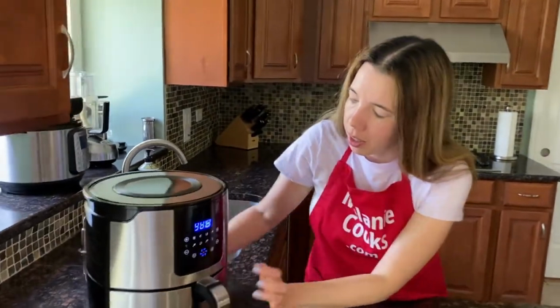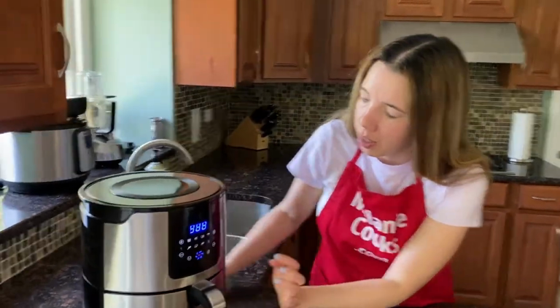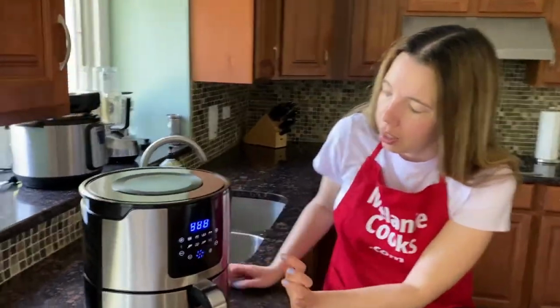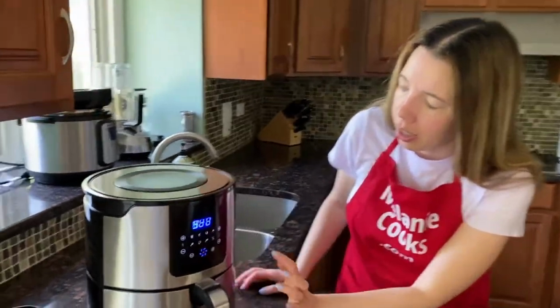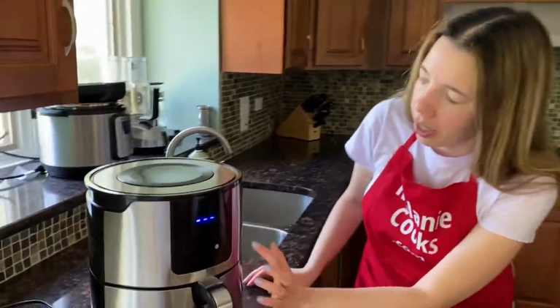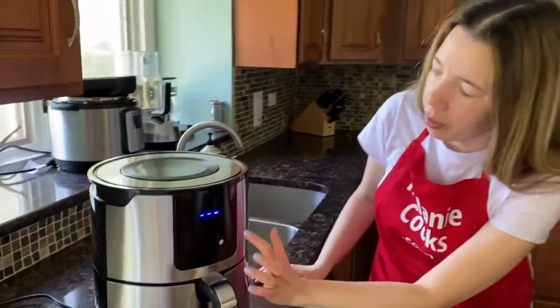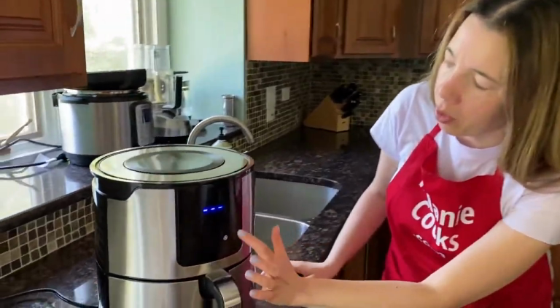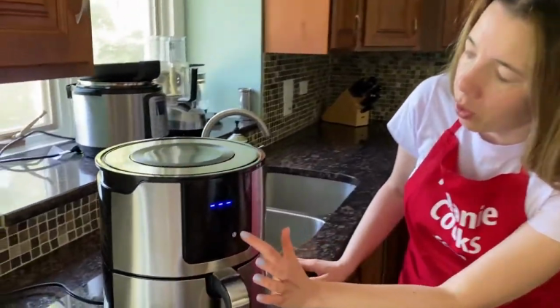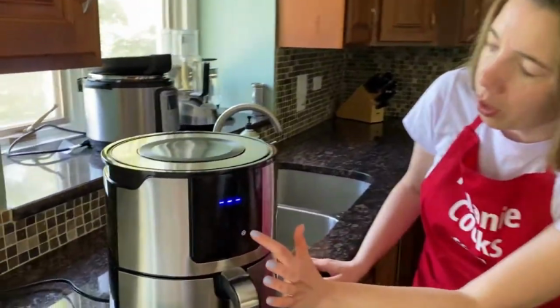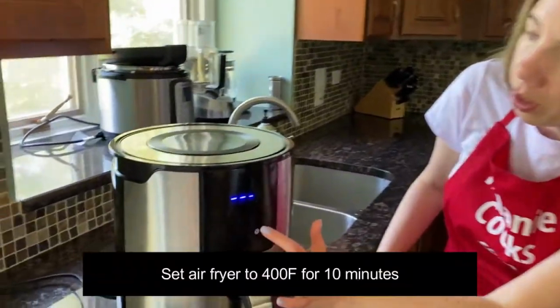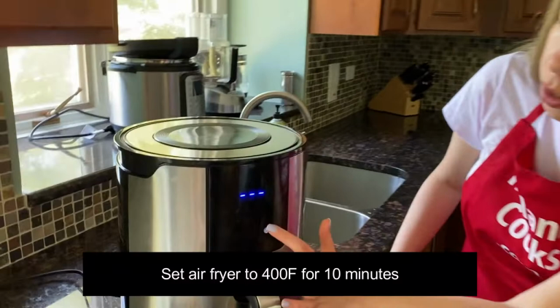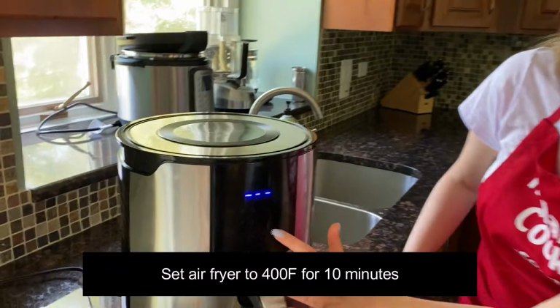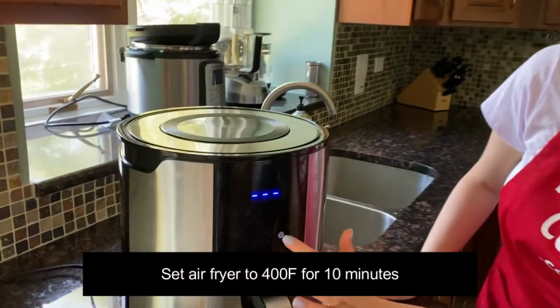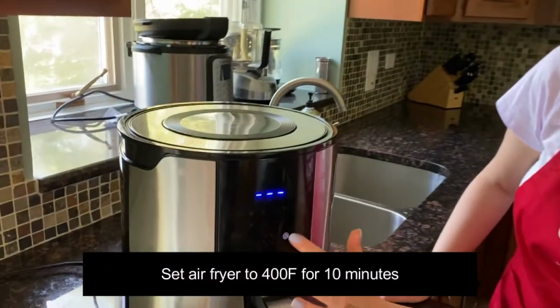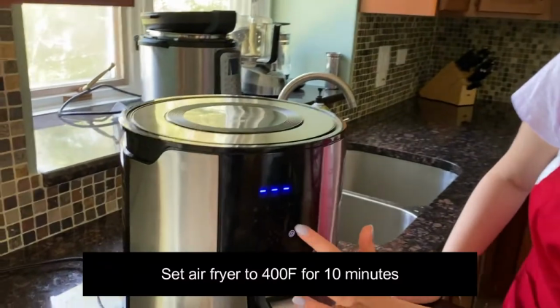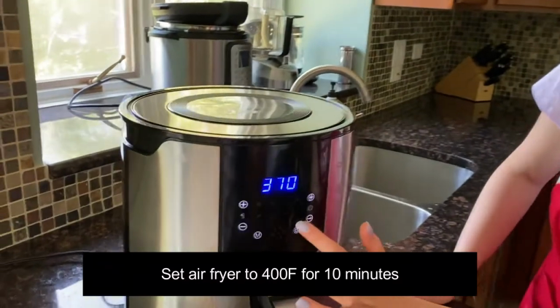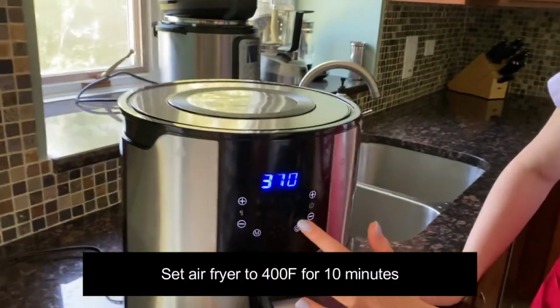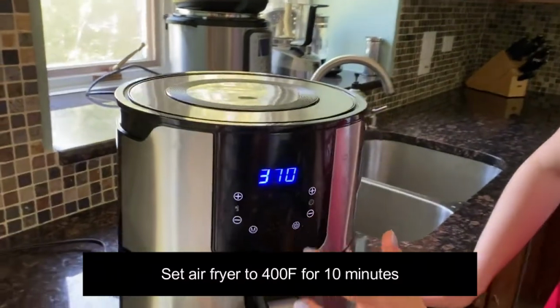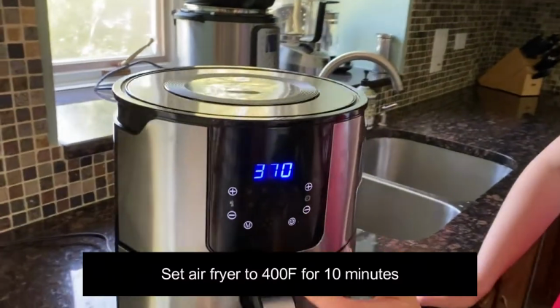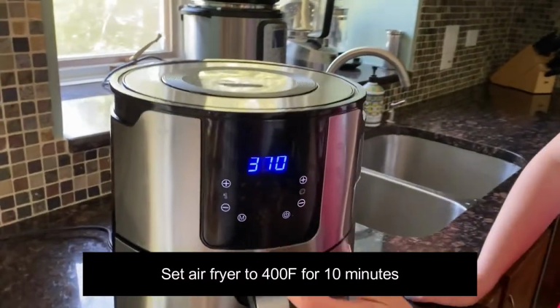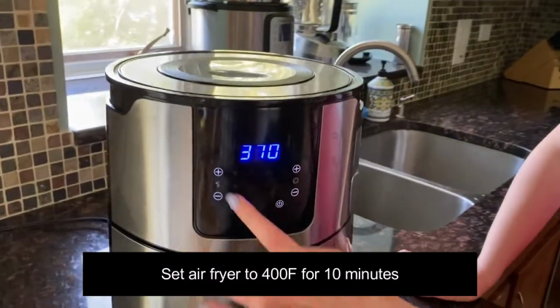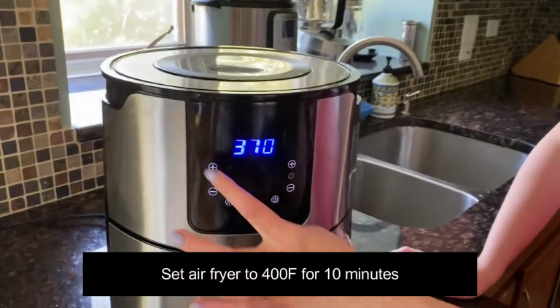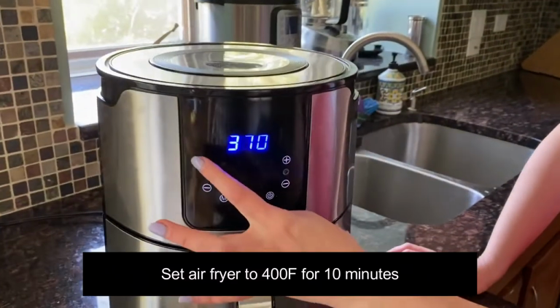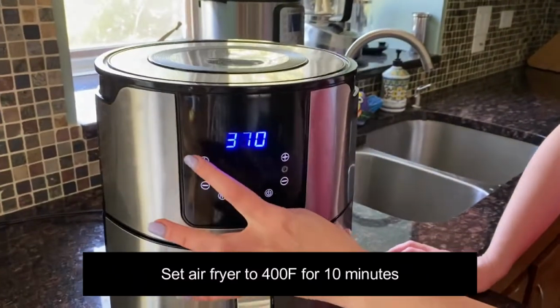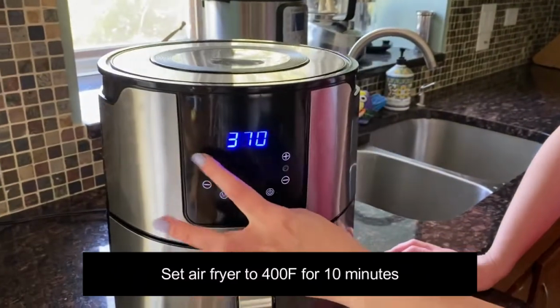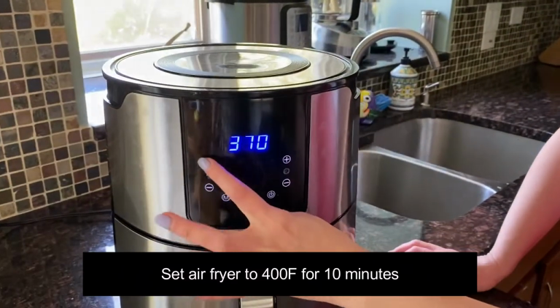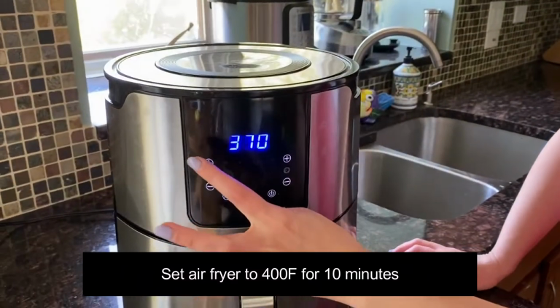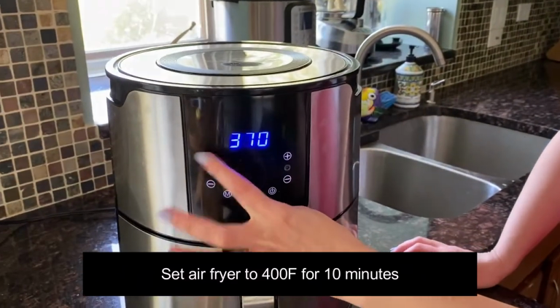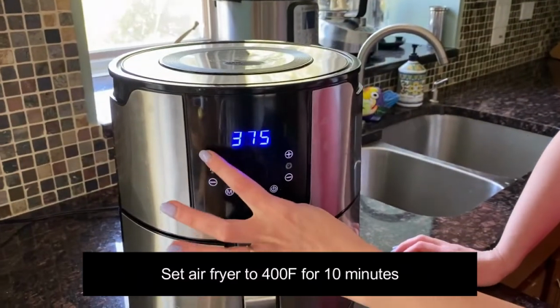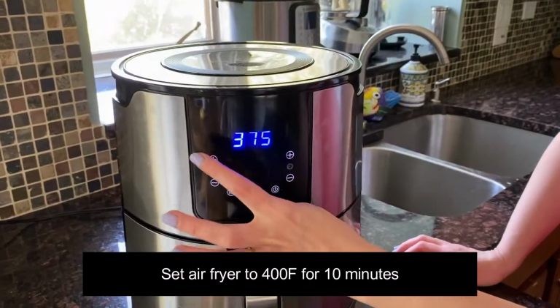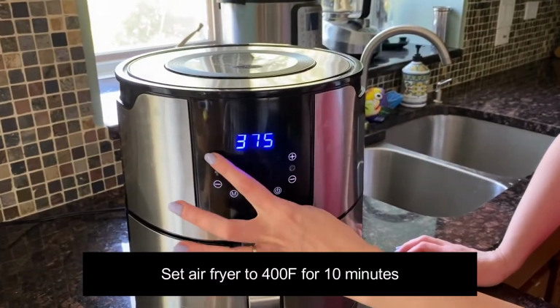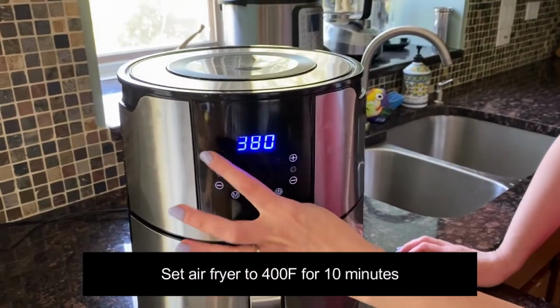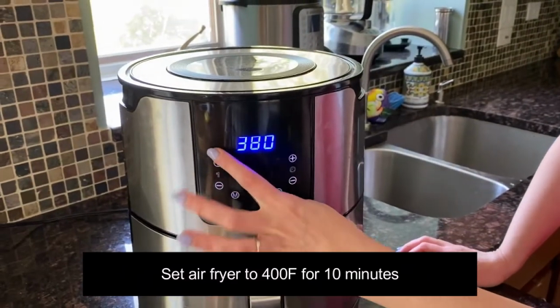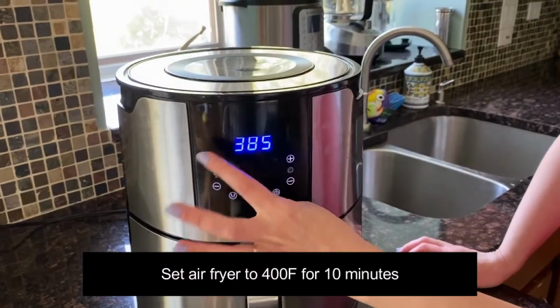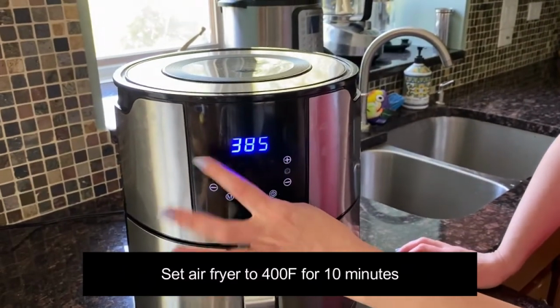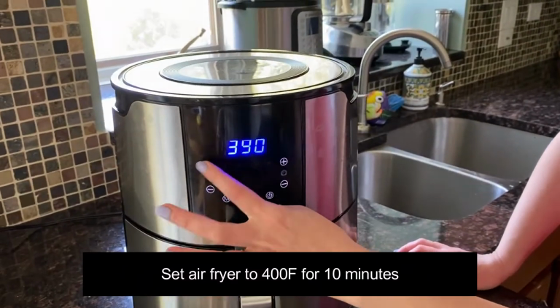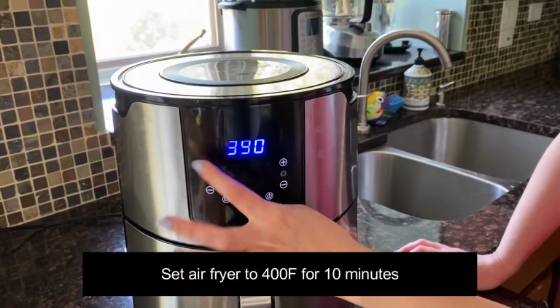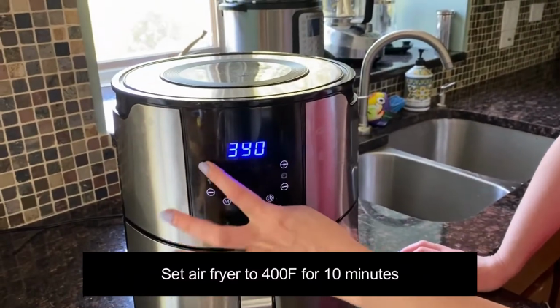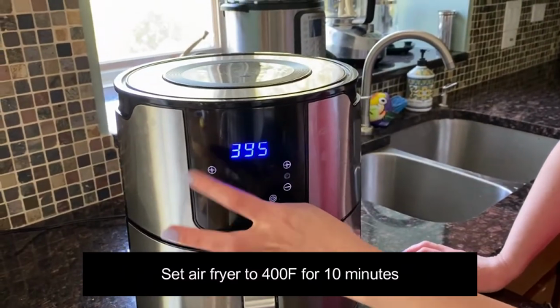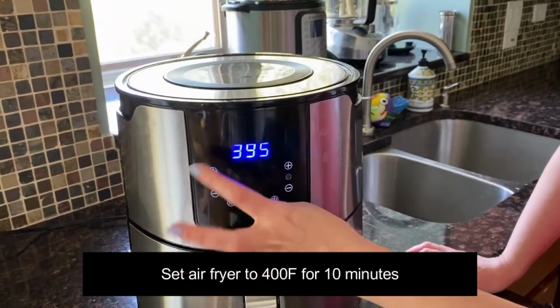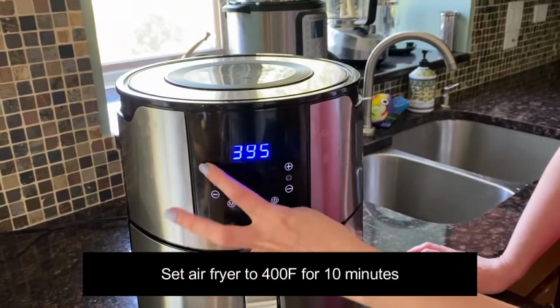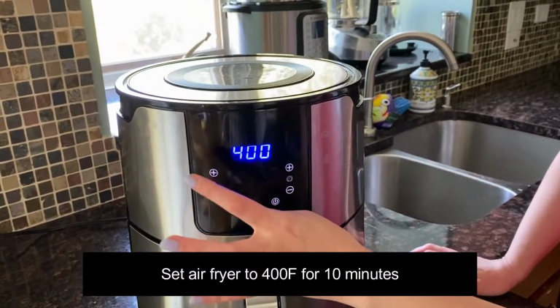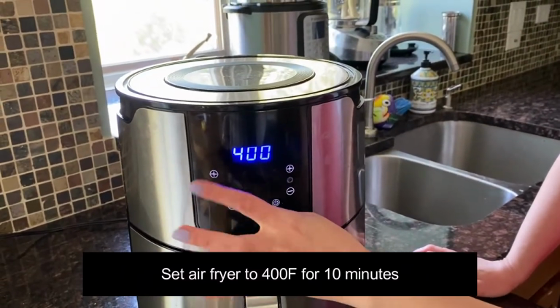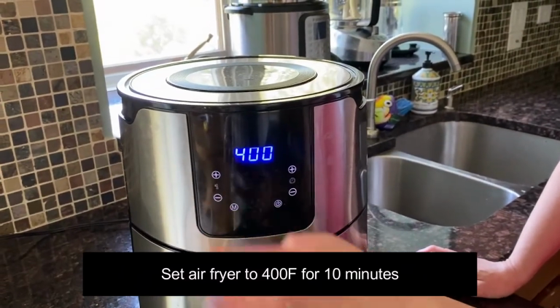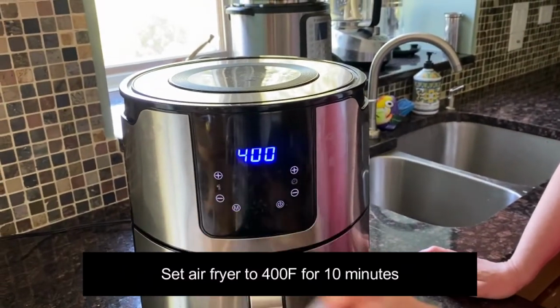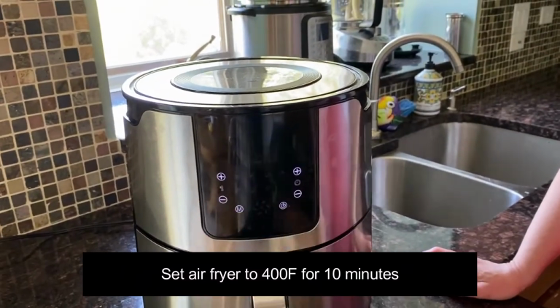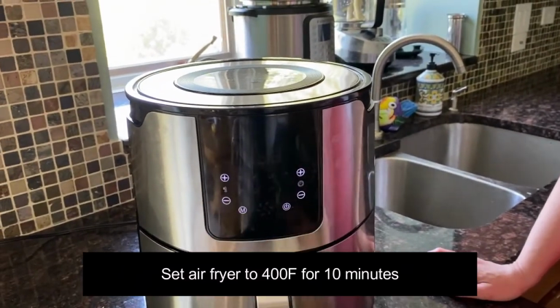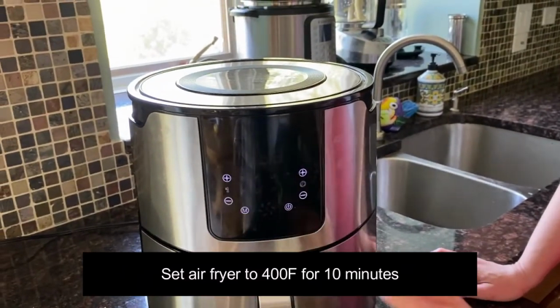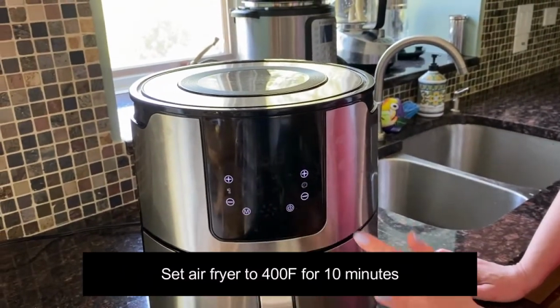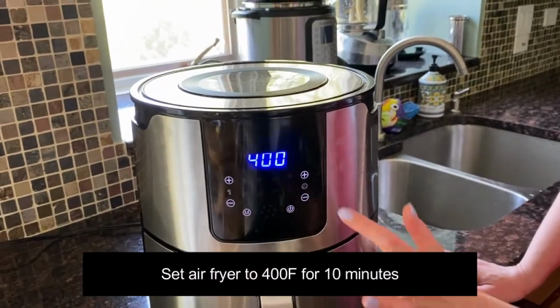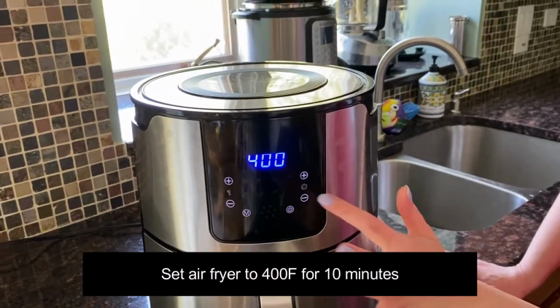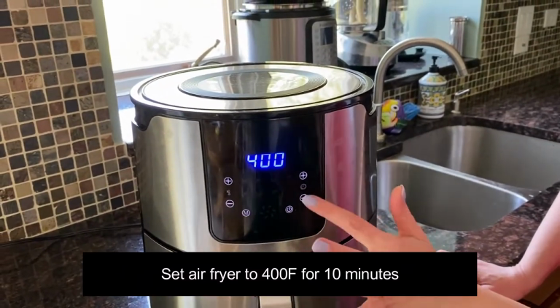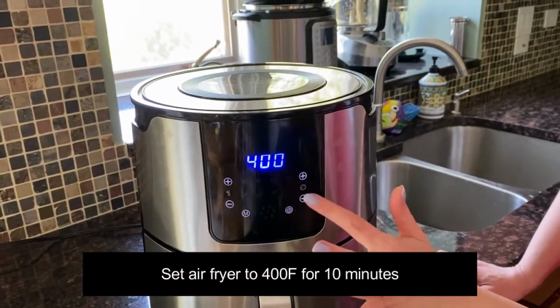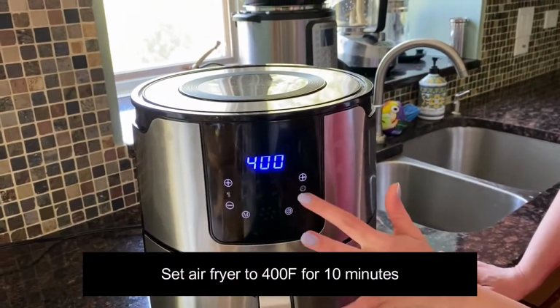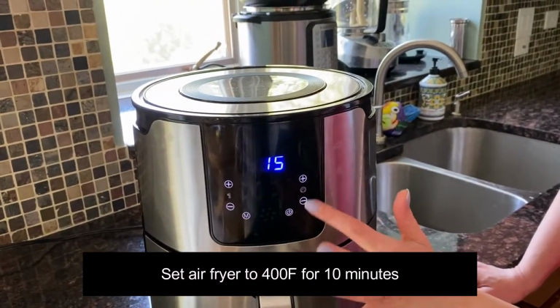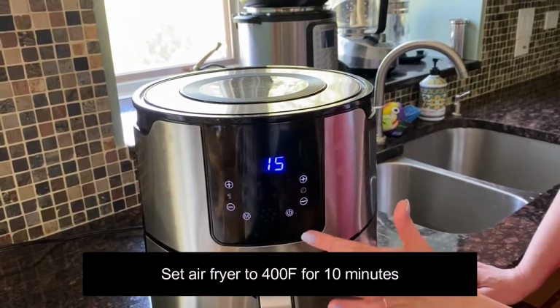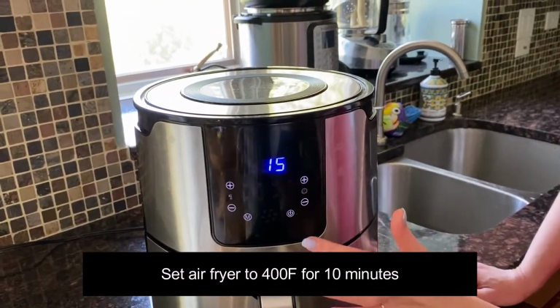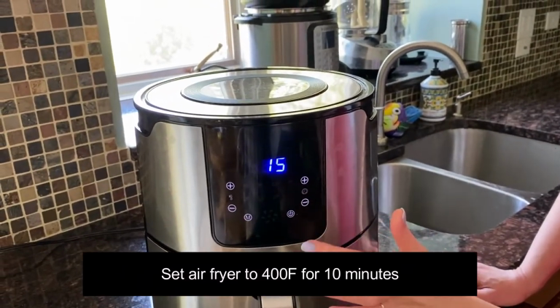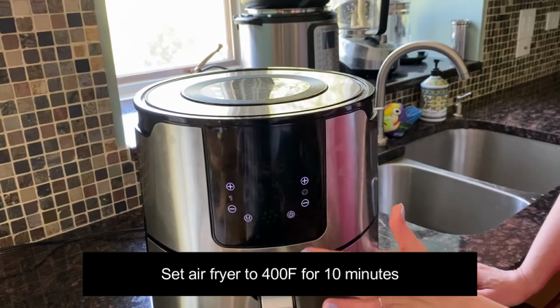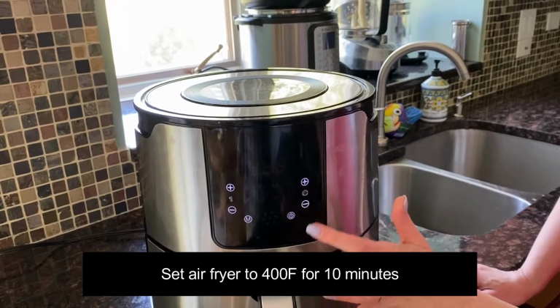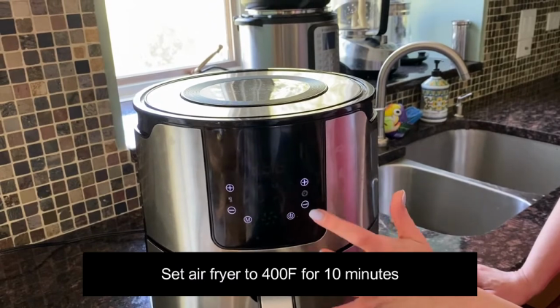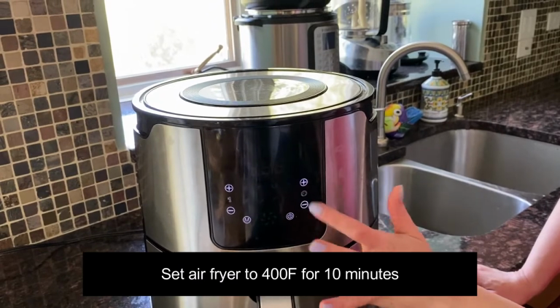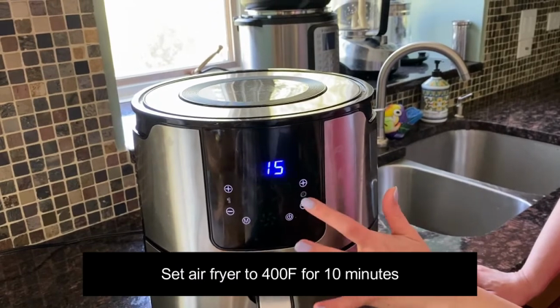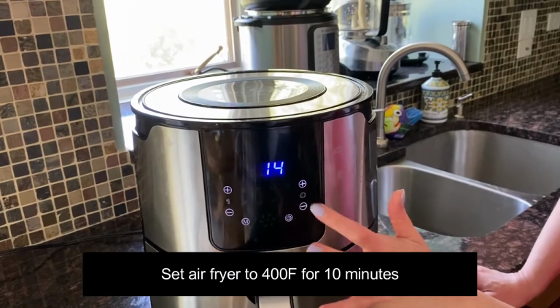I'm going to set the temperature to 400 degrees Fahrenheit and set the time to 10 minutes.